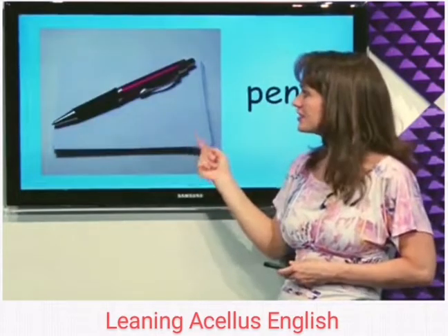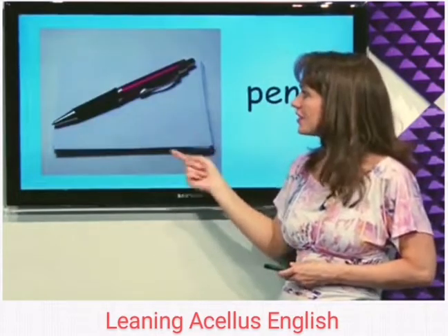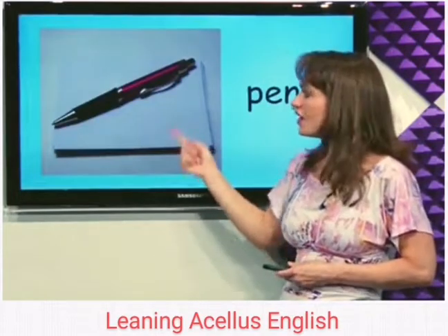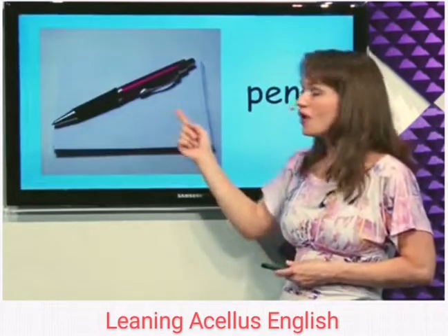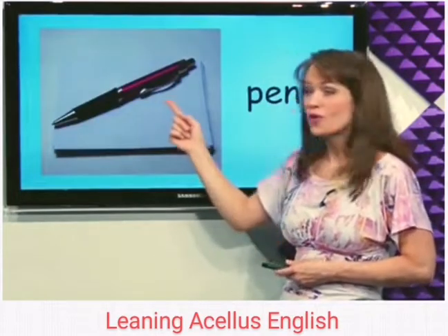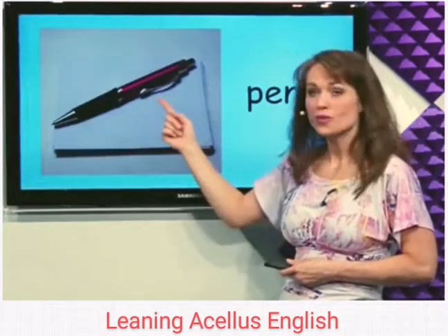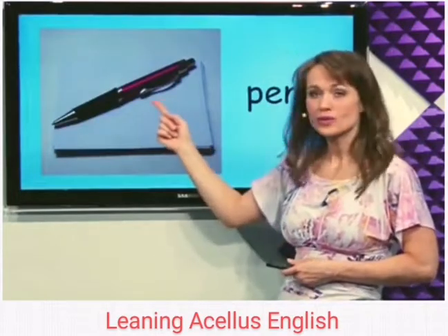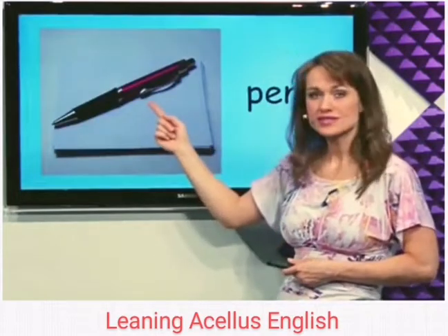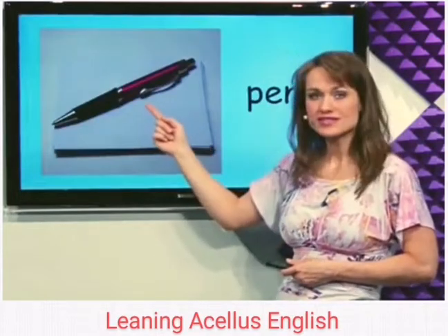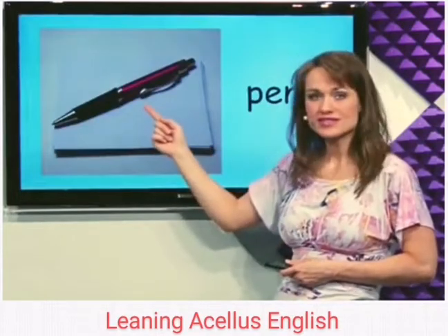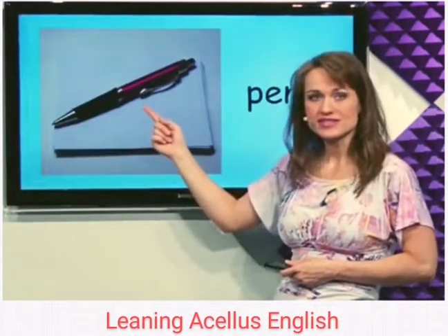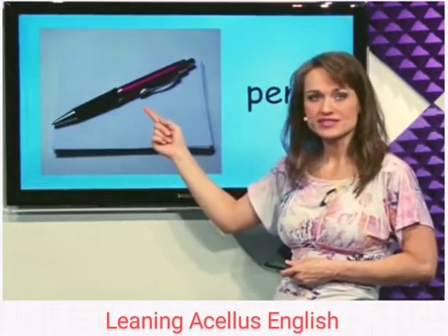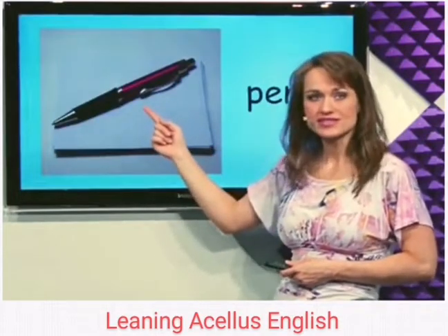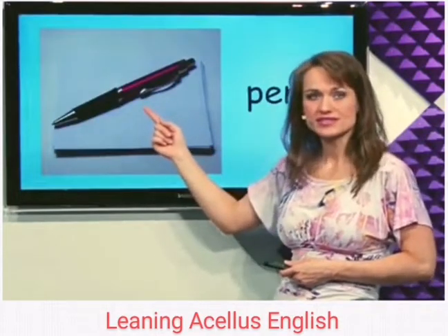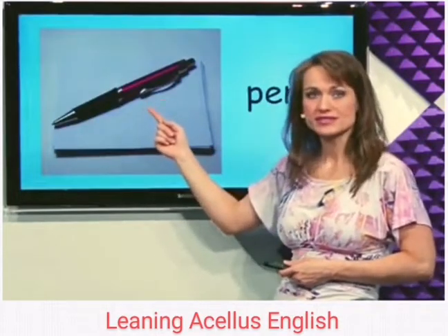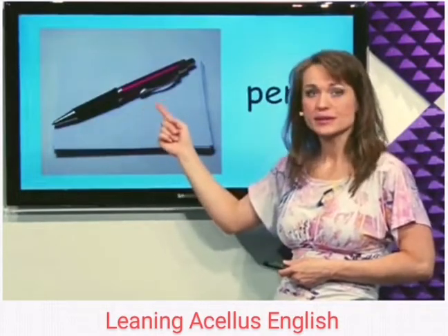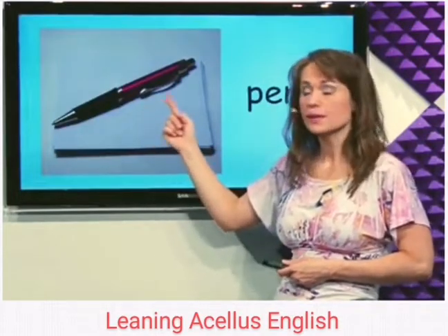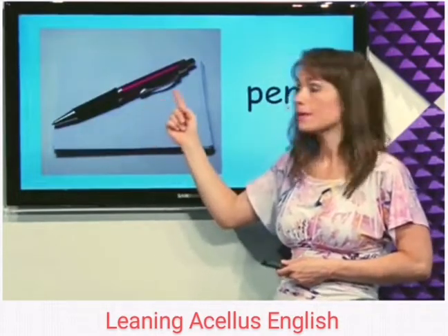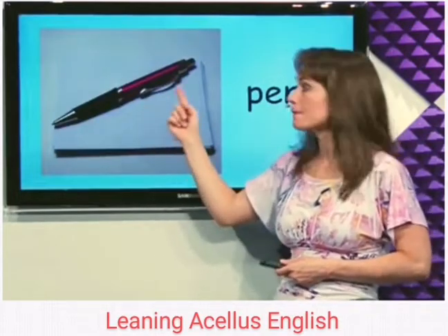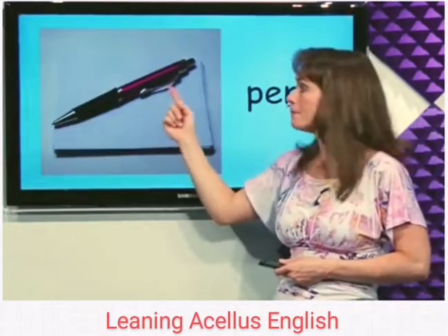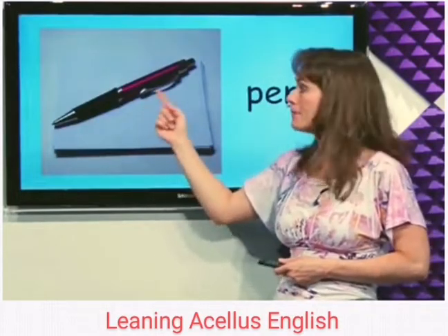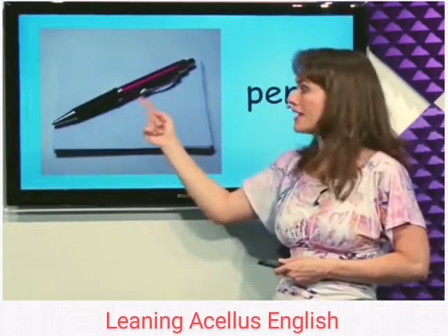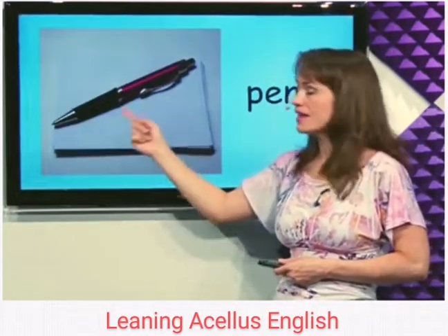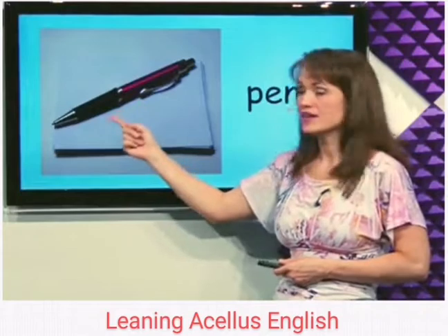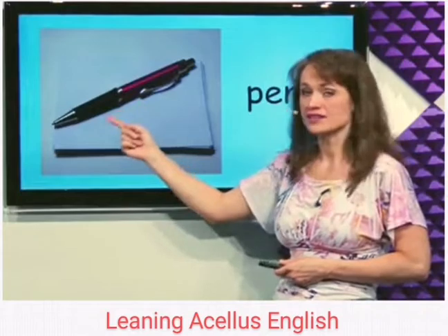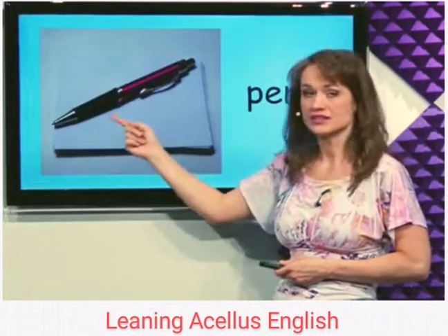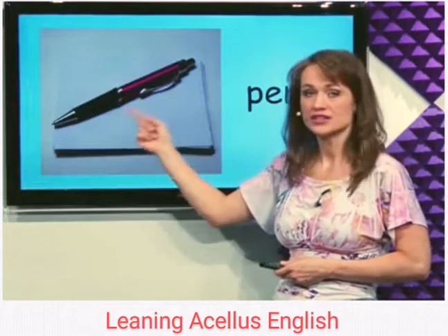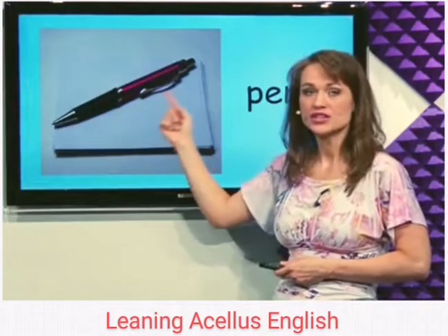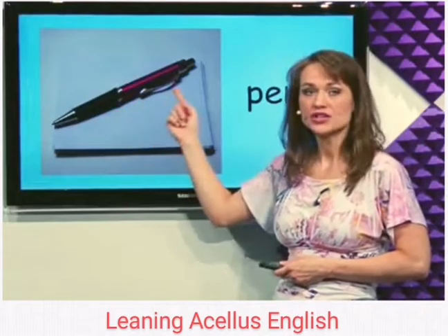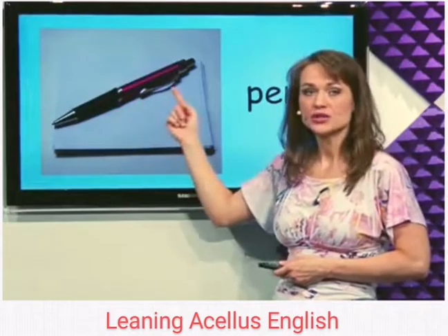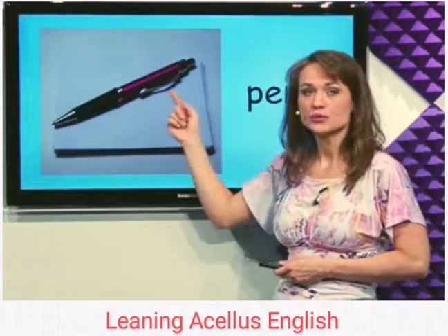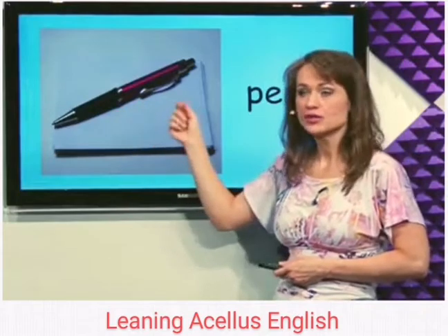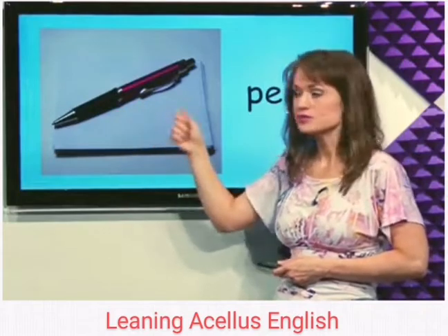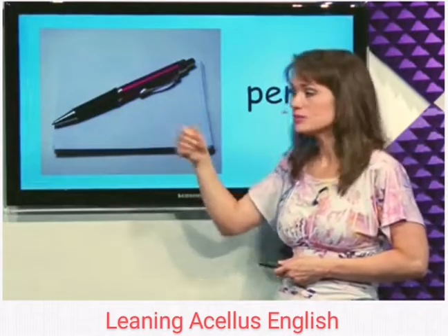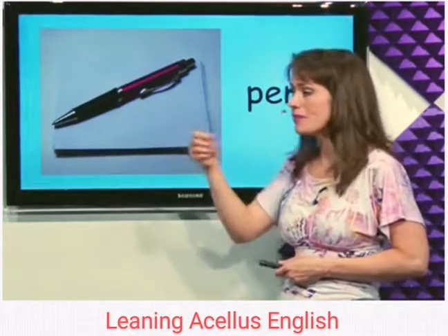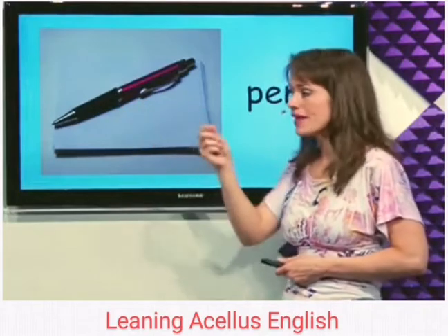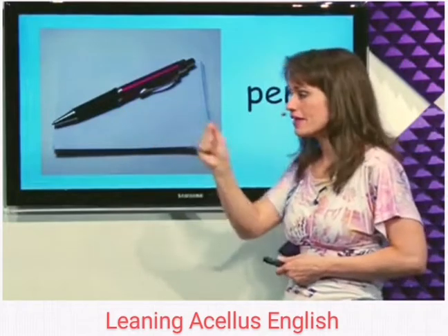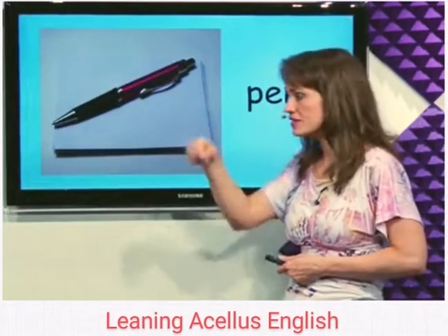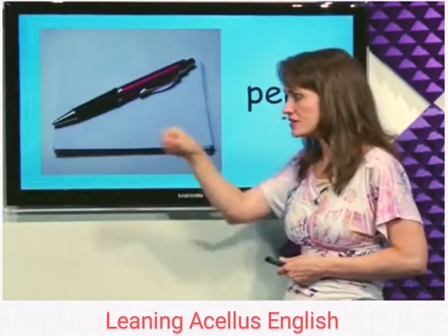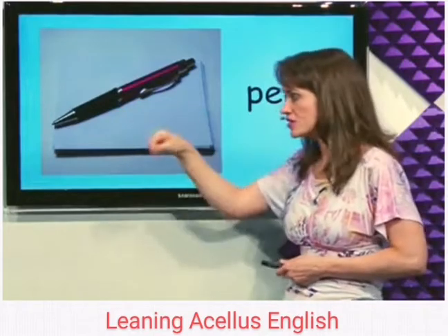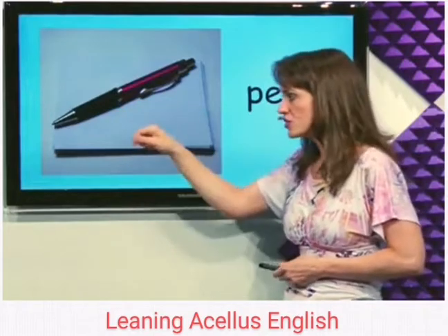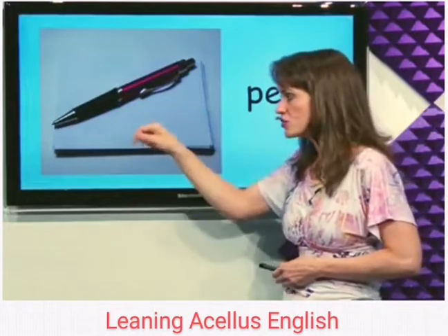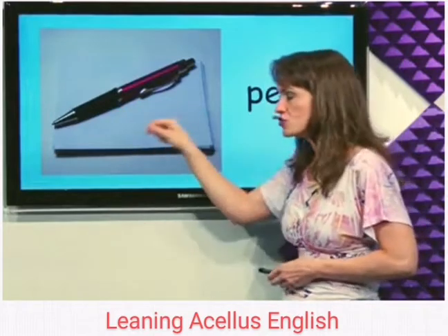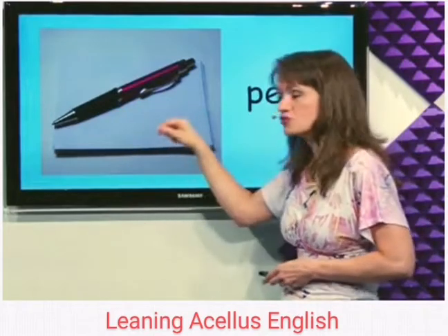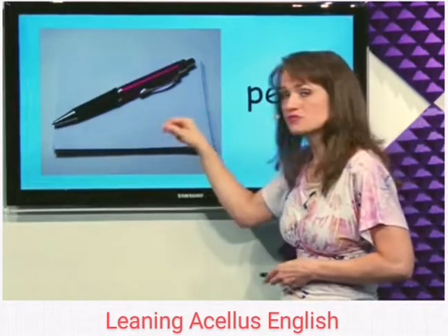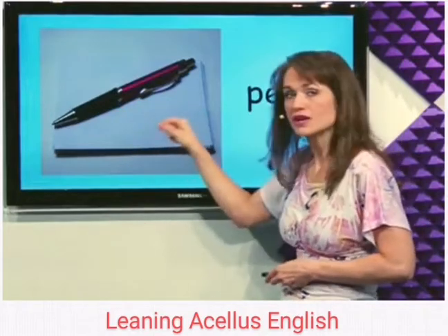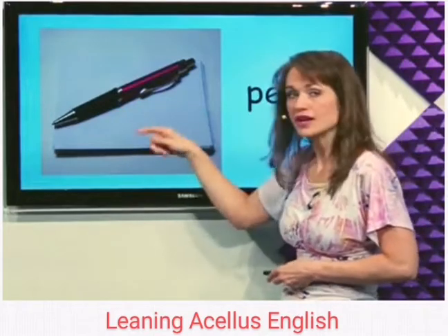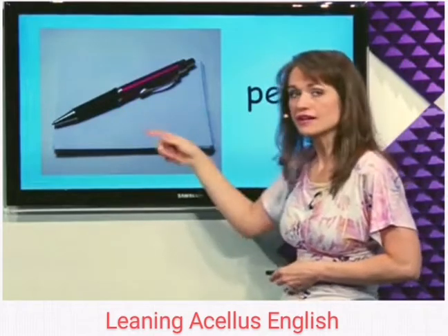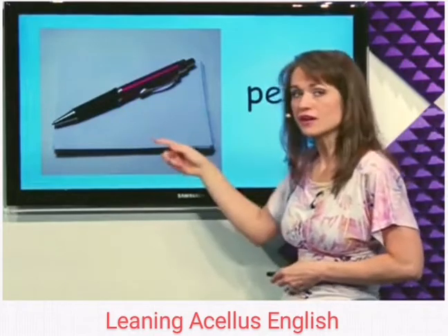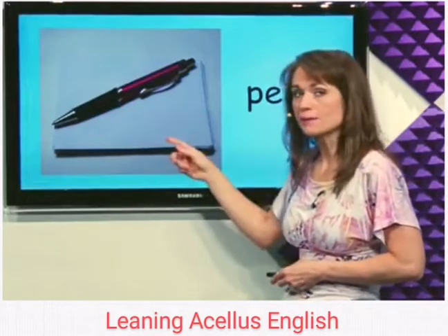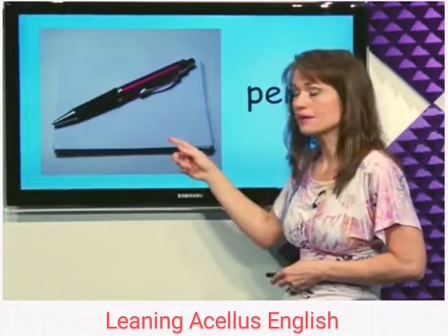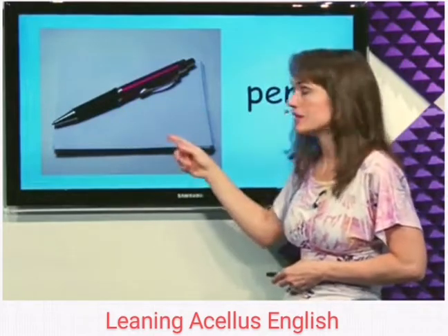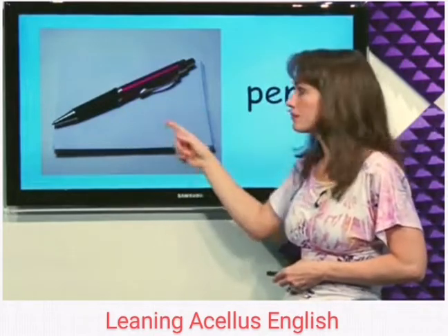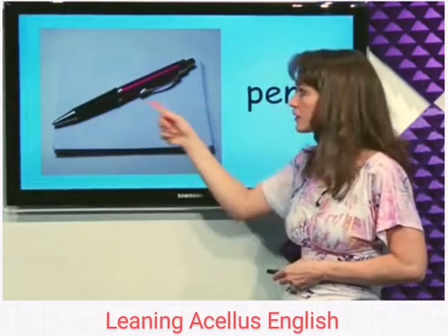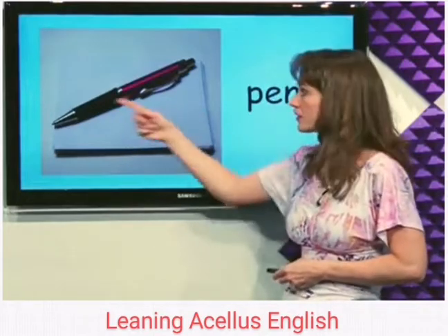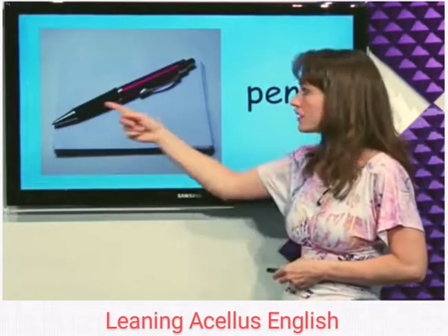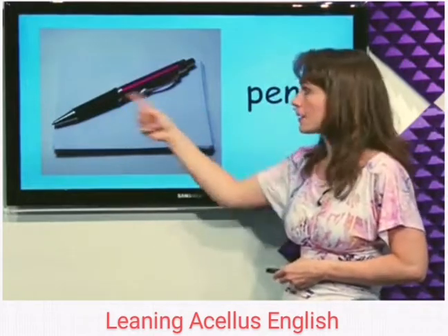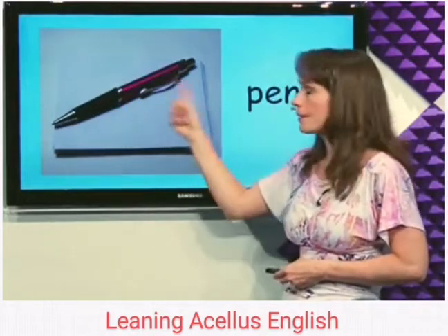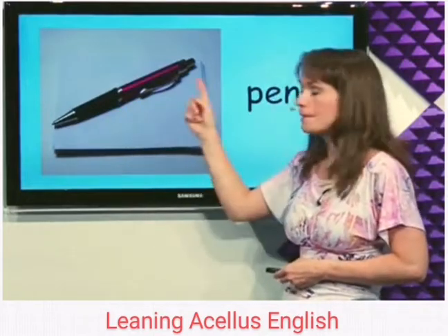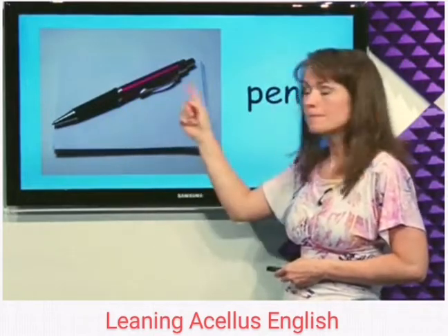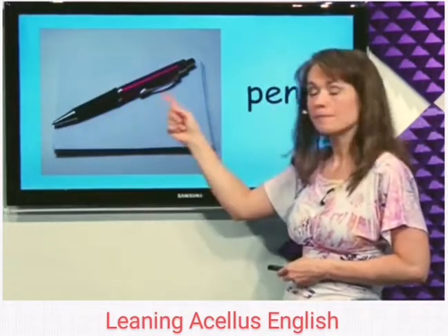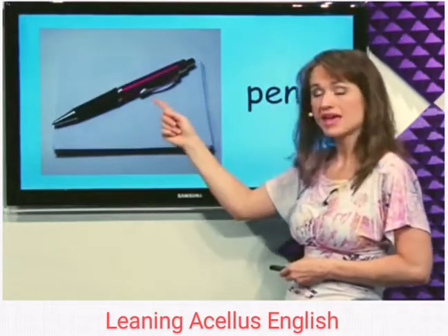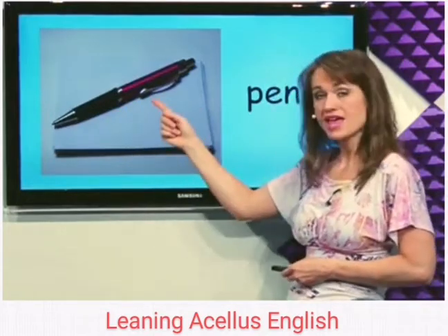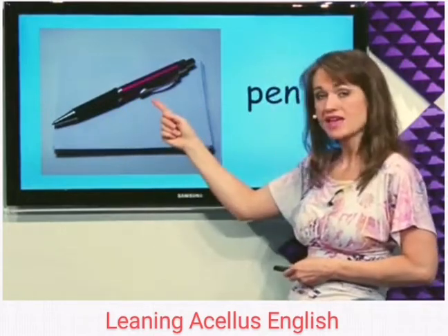What's this? Pen. We use pens to write on paper. Pen.